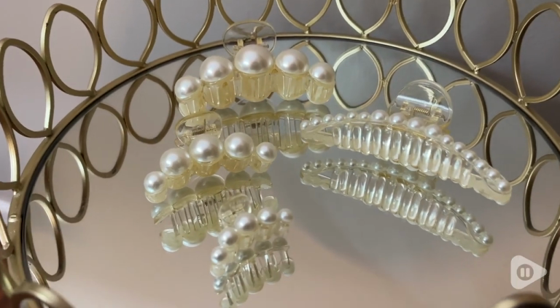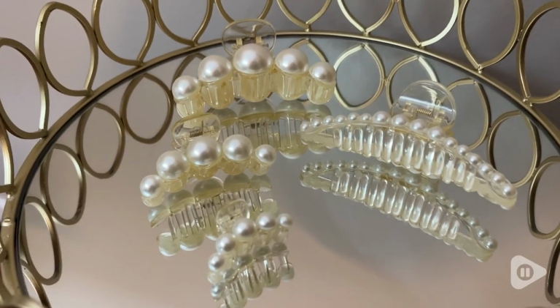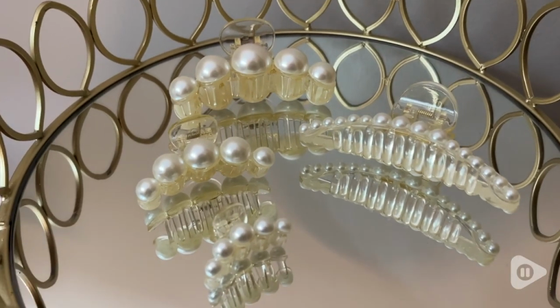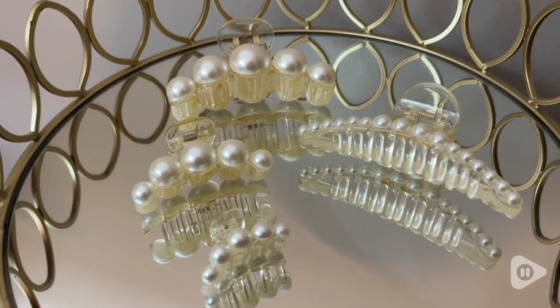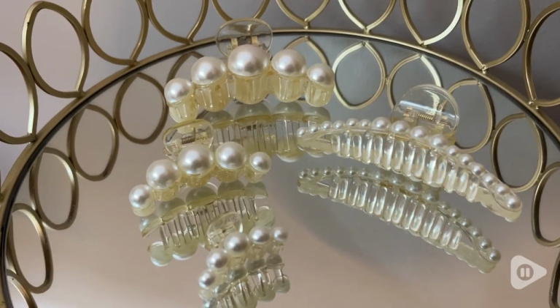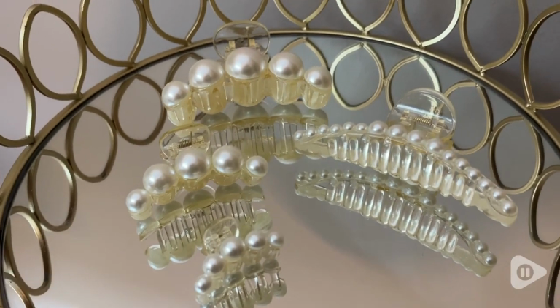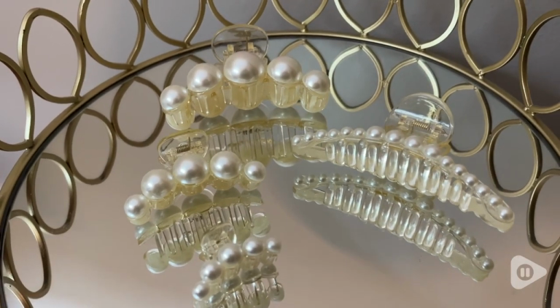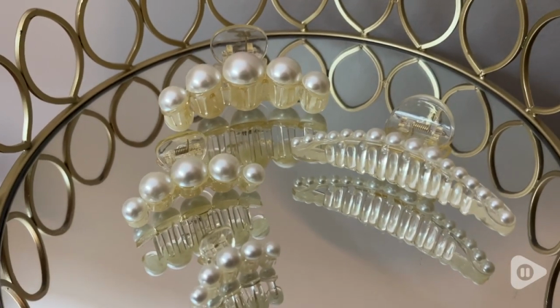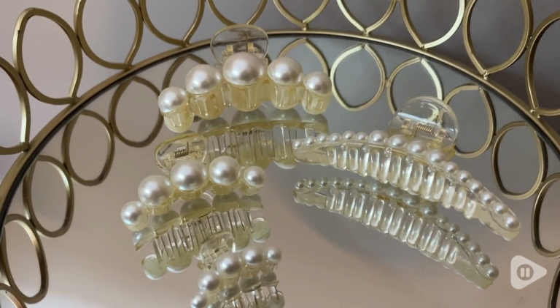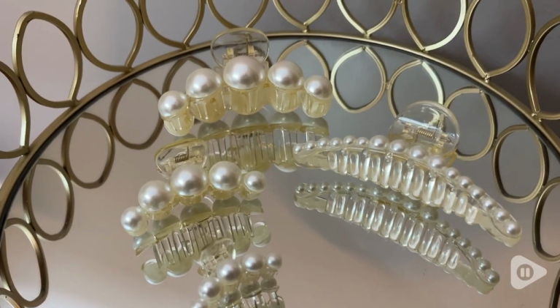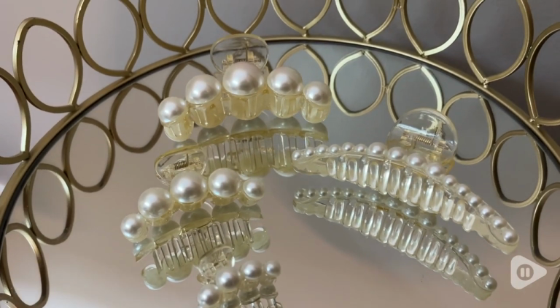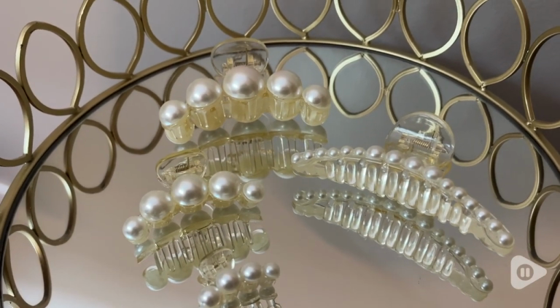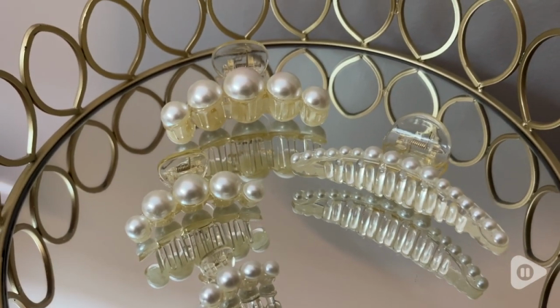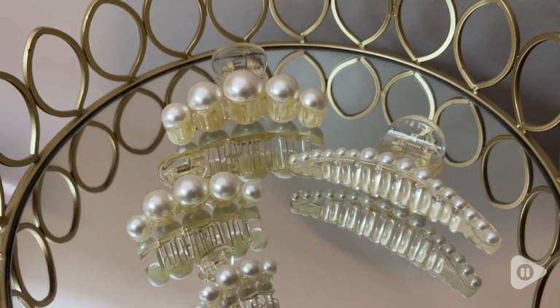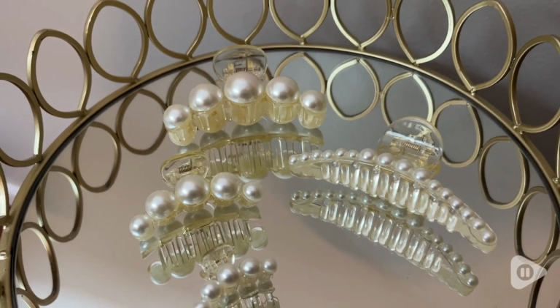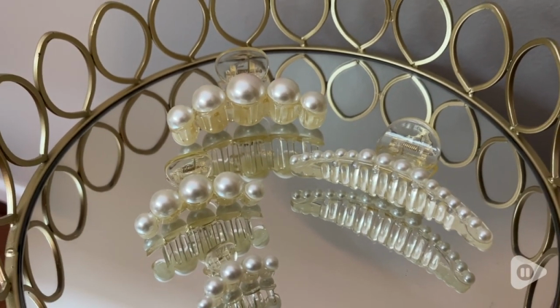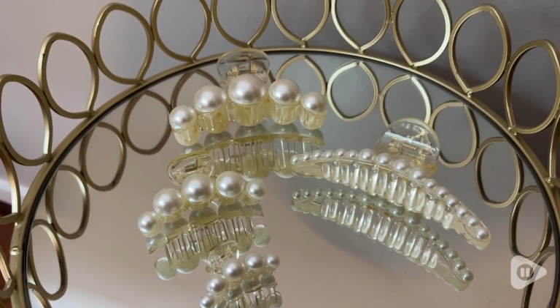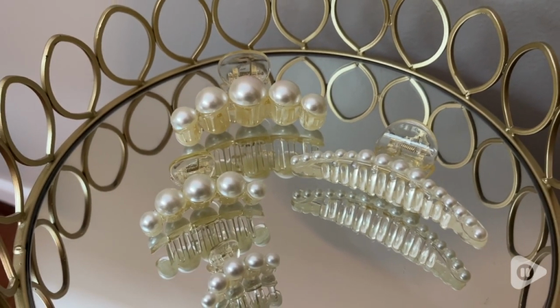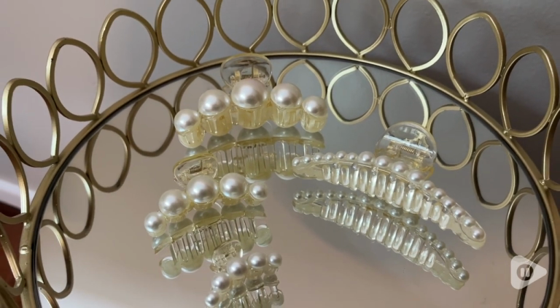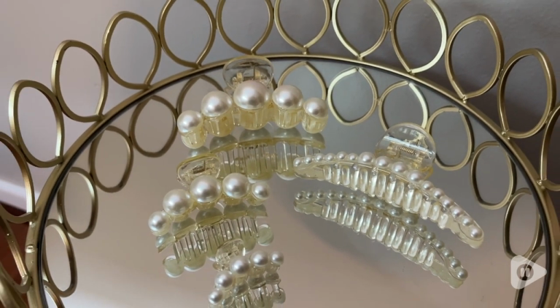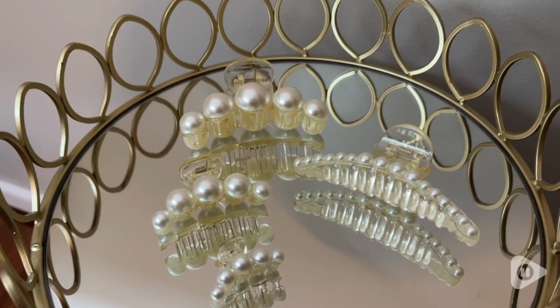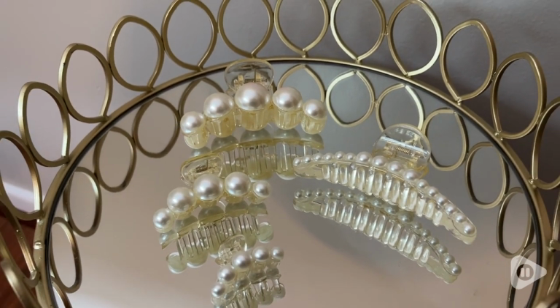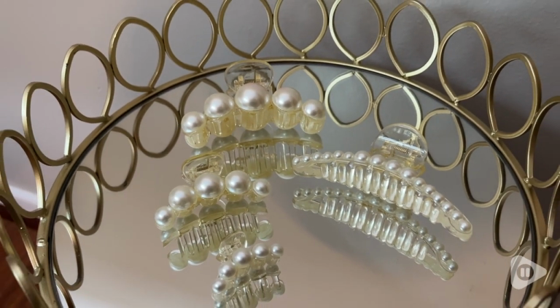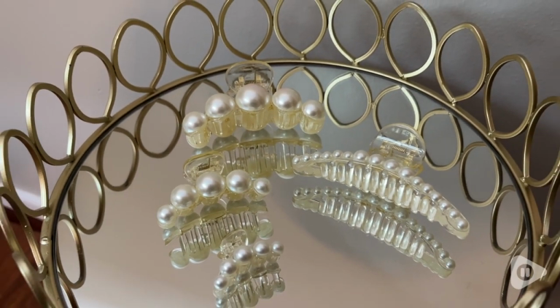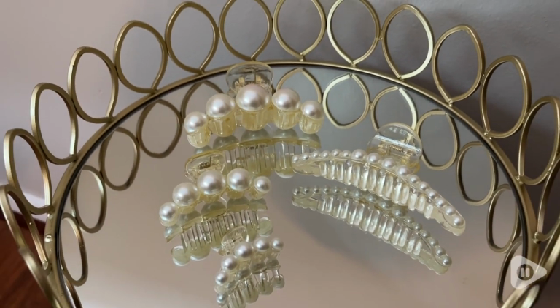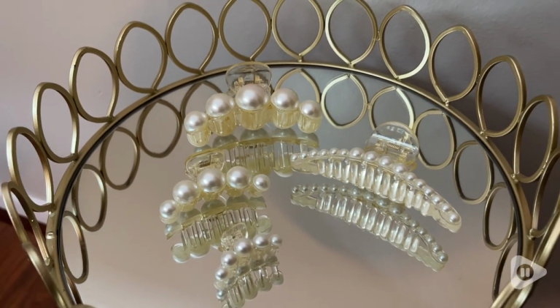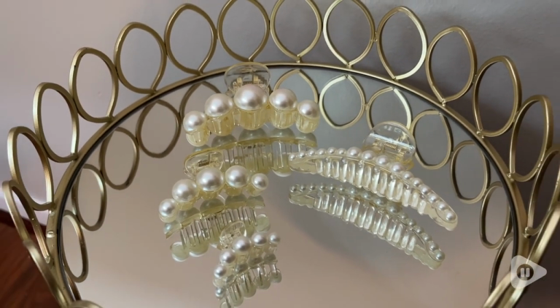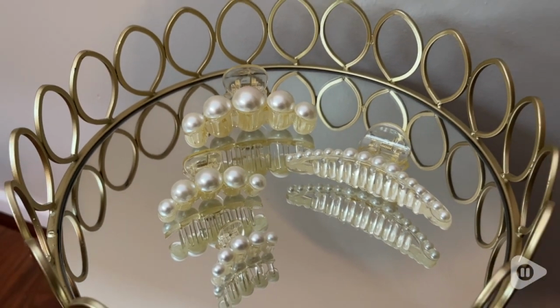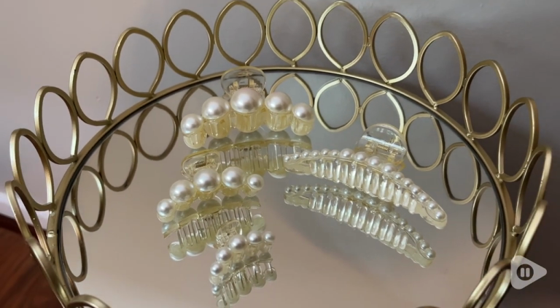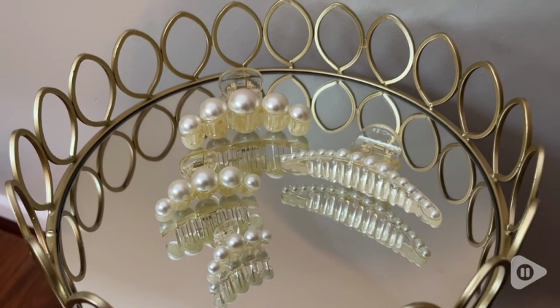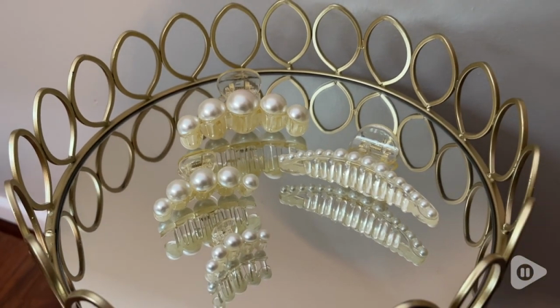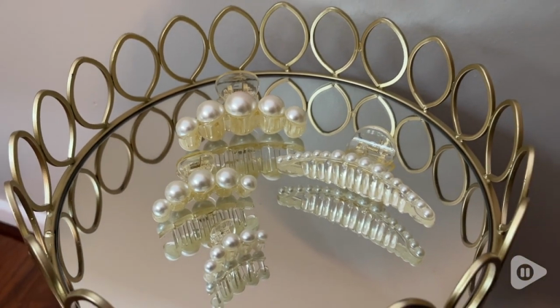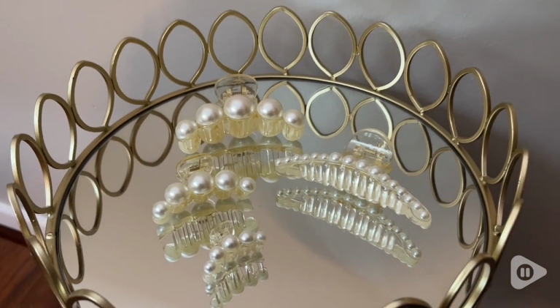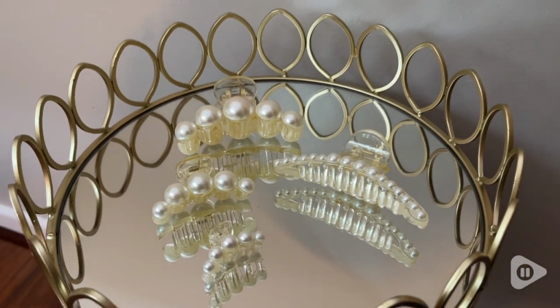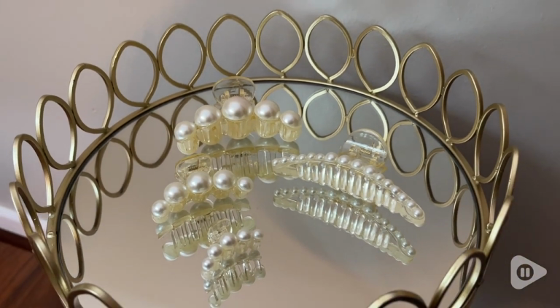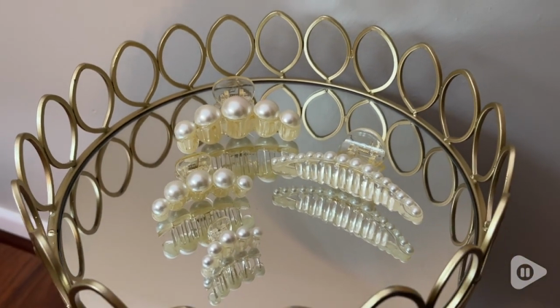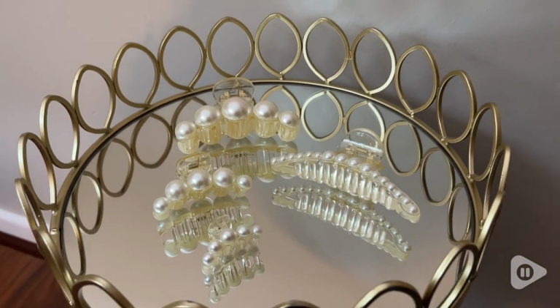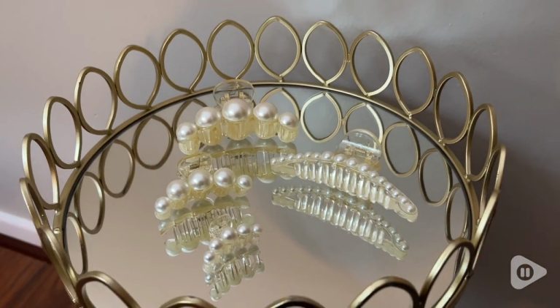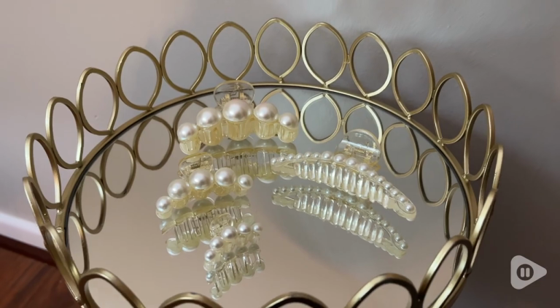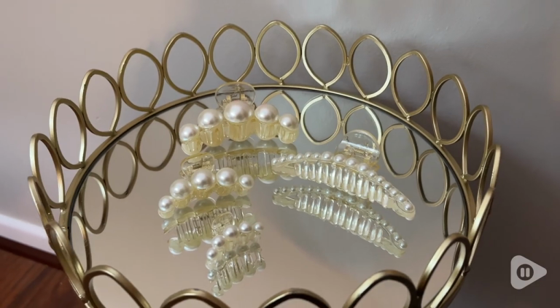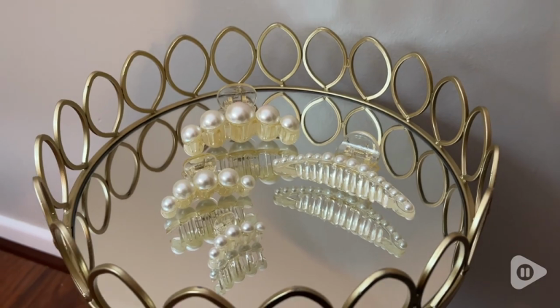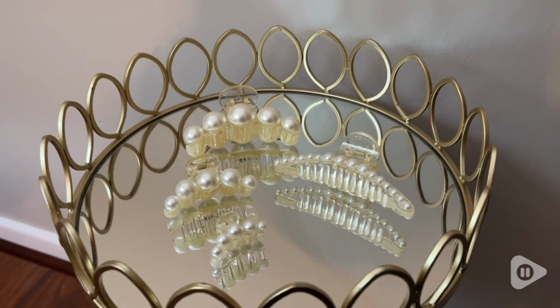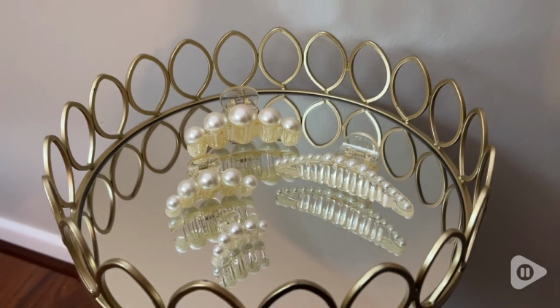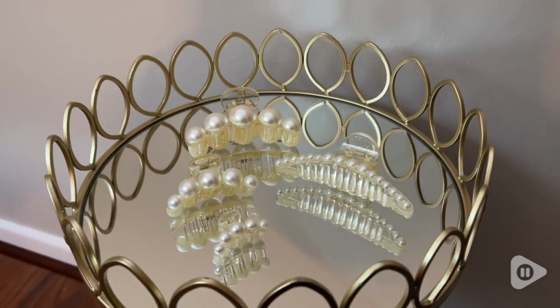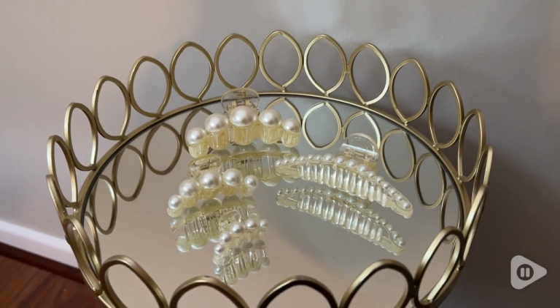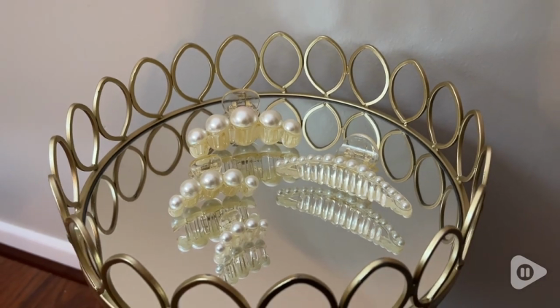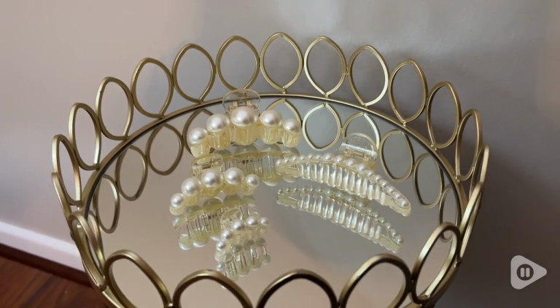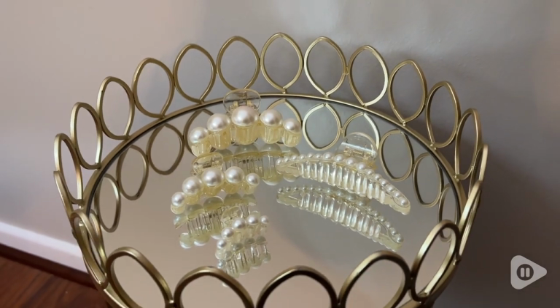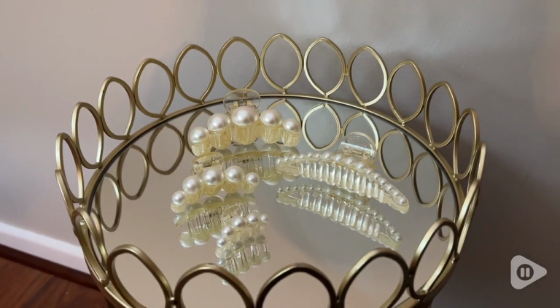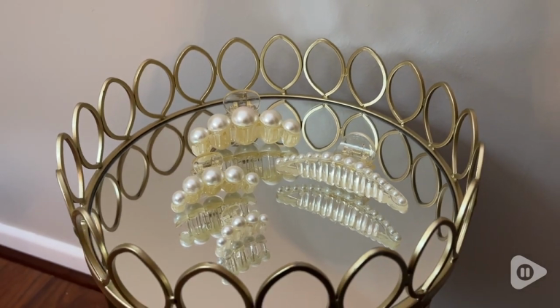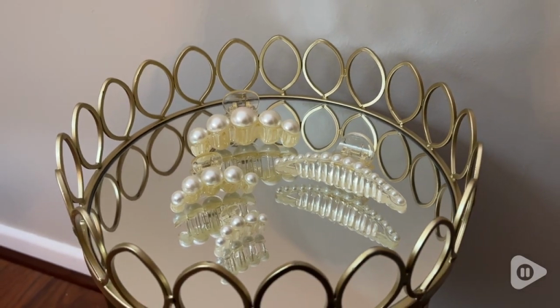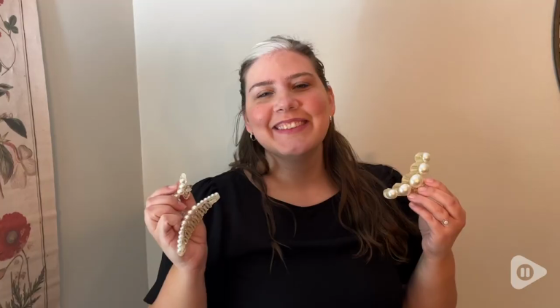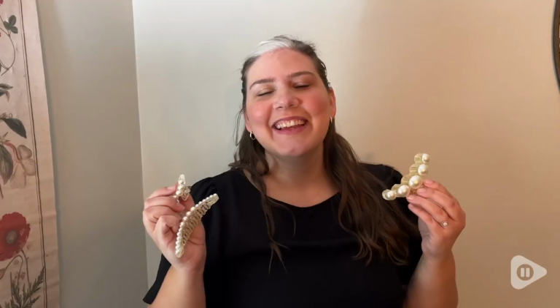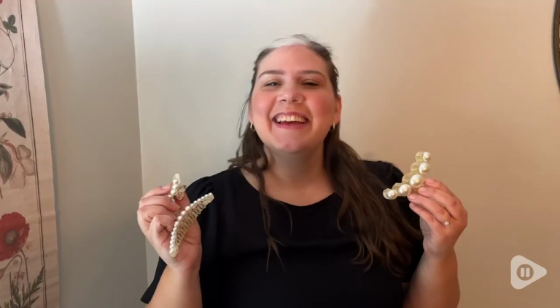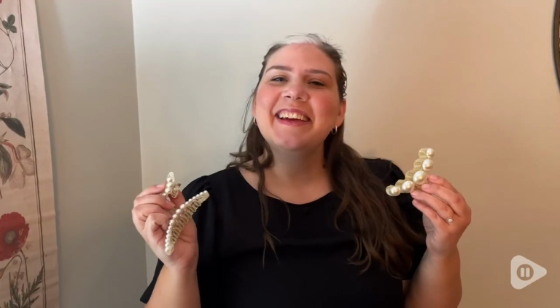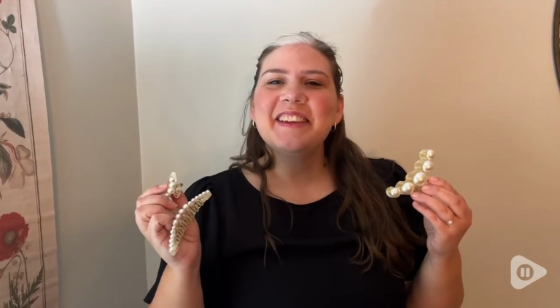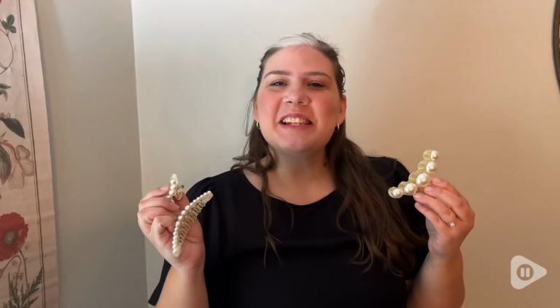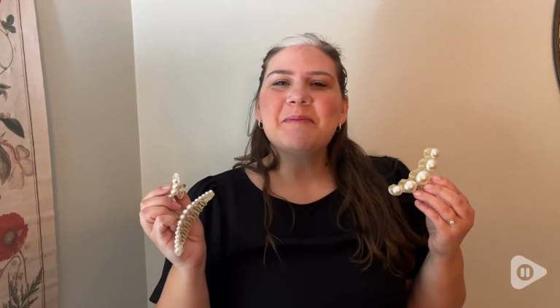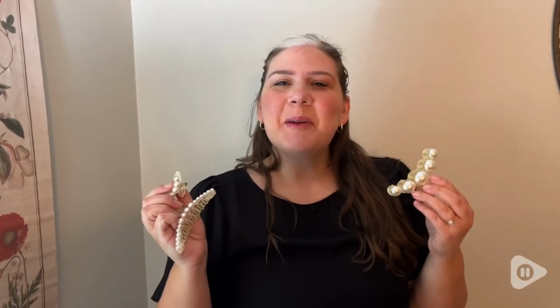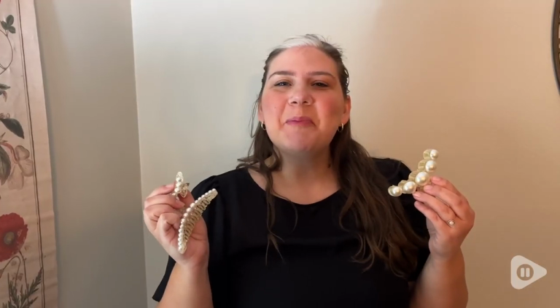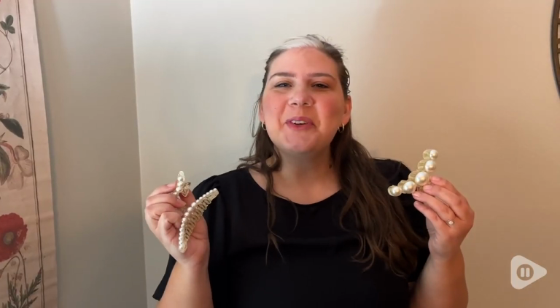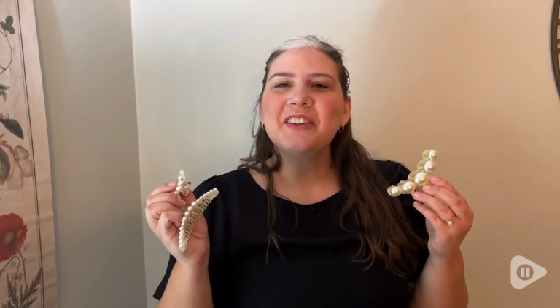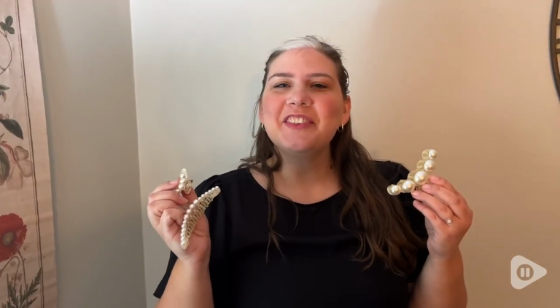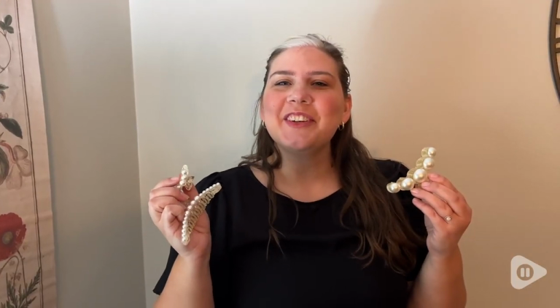I think these are just absolutely beautiful. The prettiest claw clips I've ever seen. And that's my point of view.